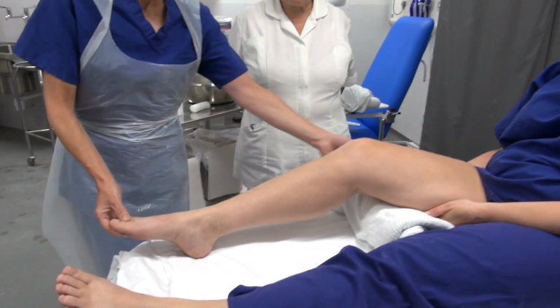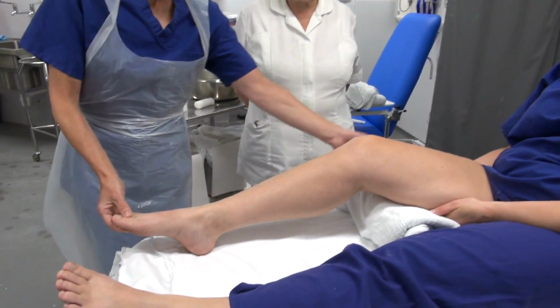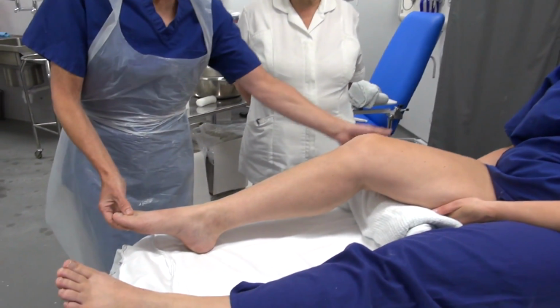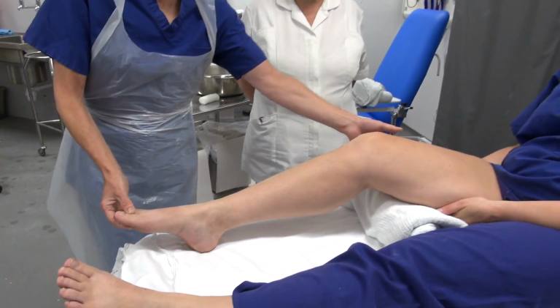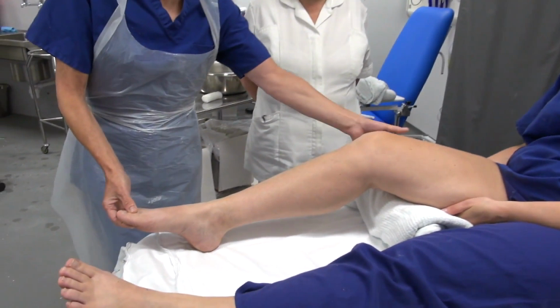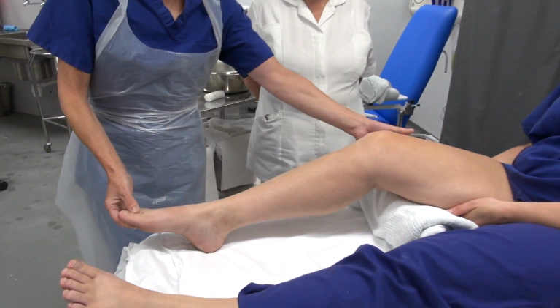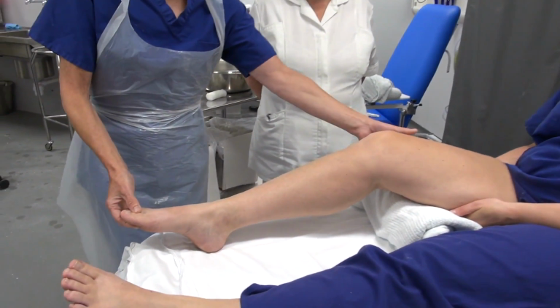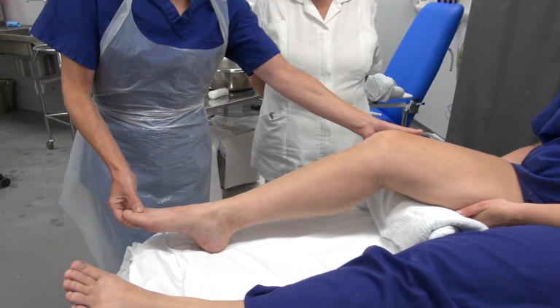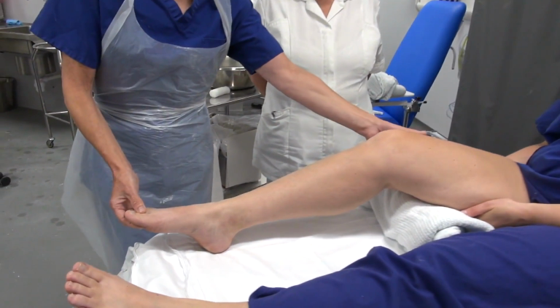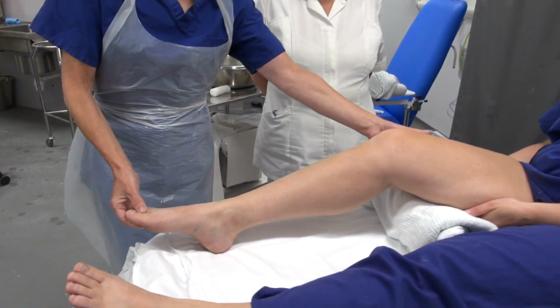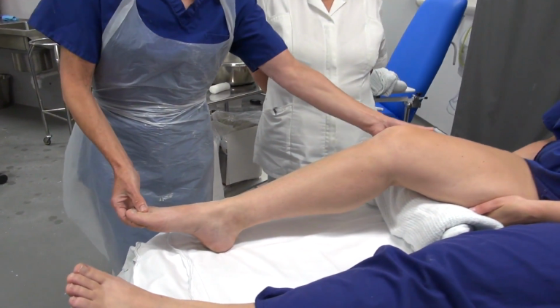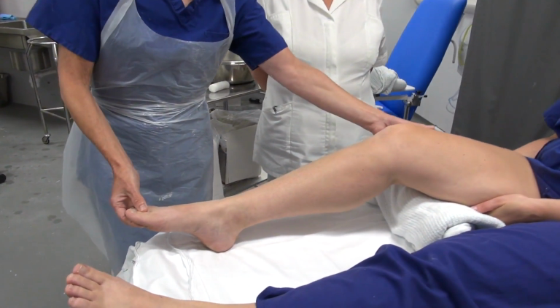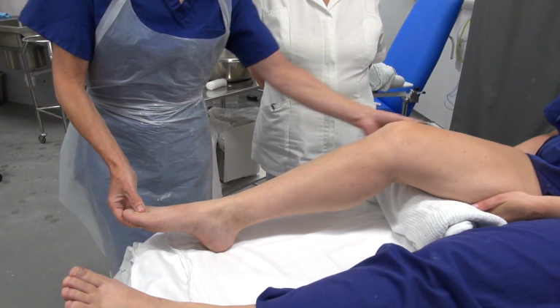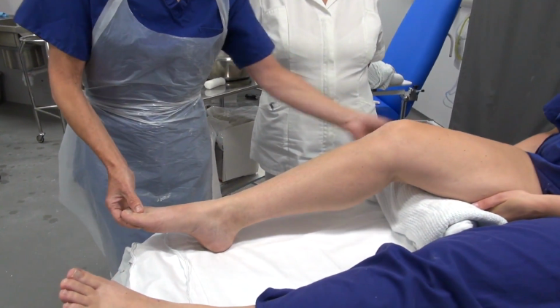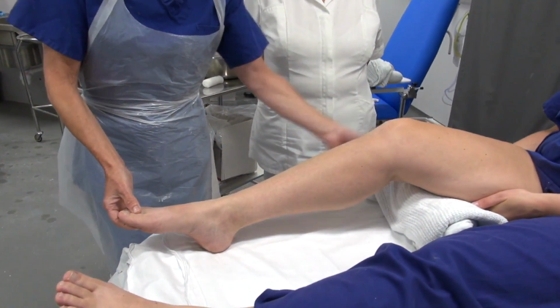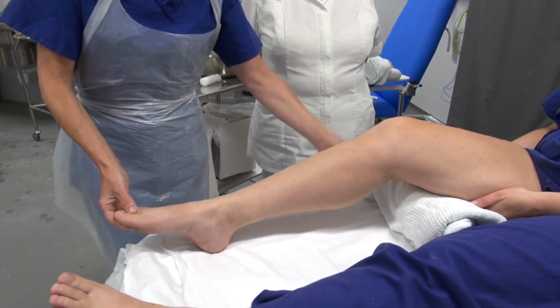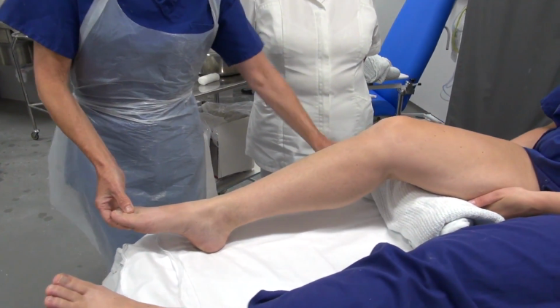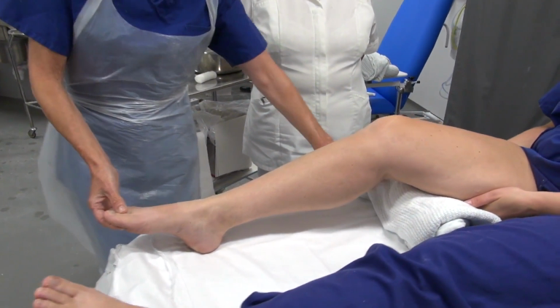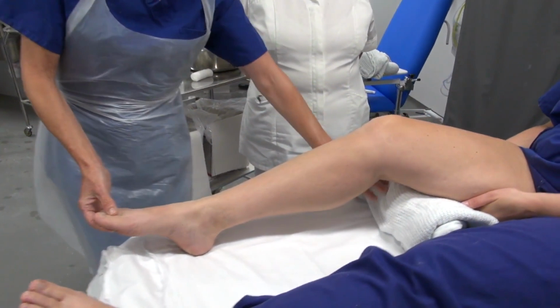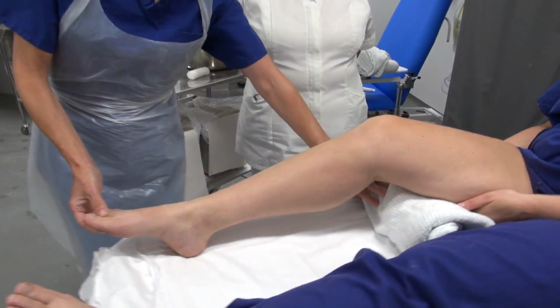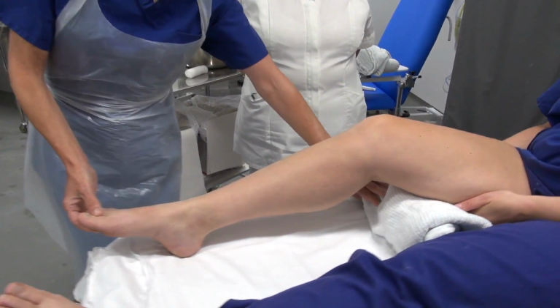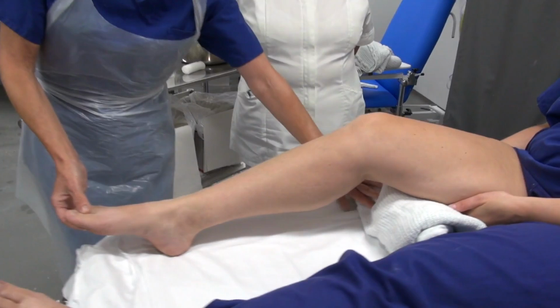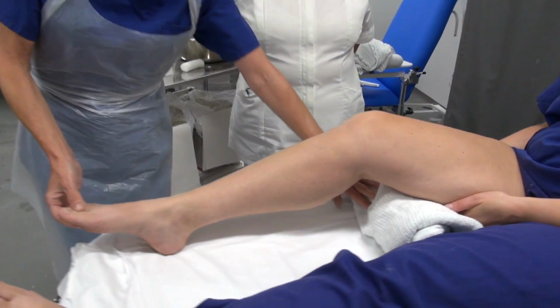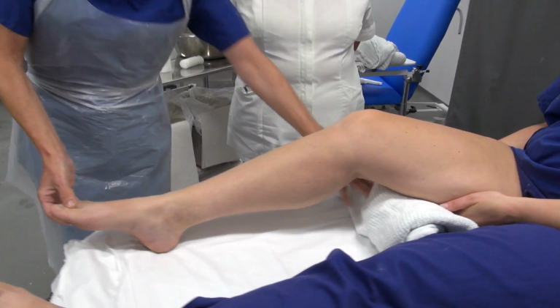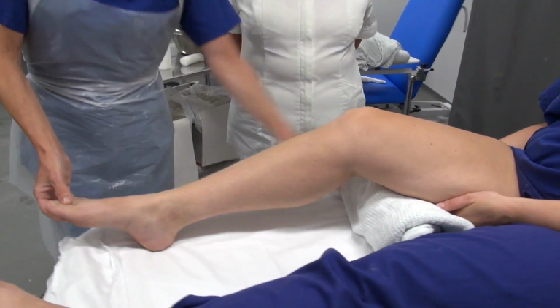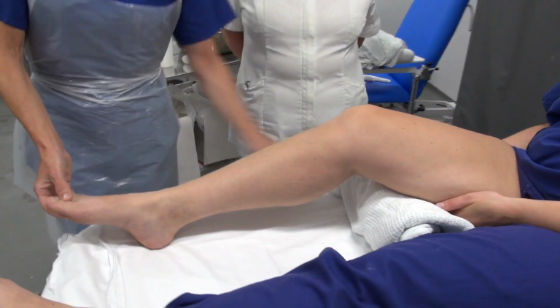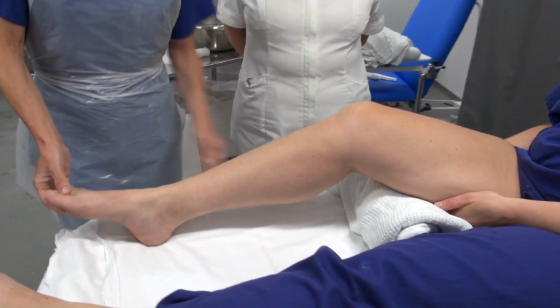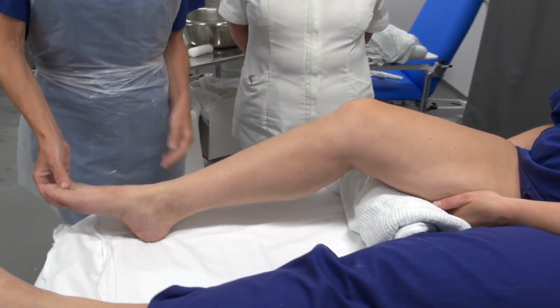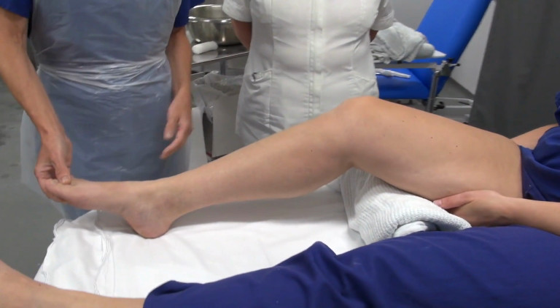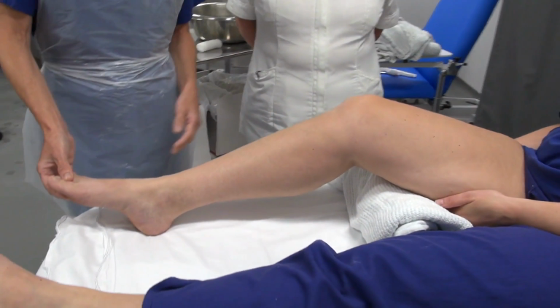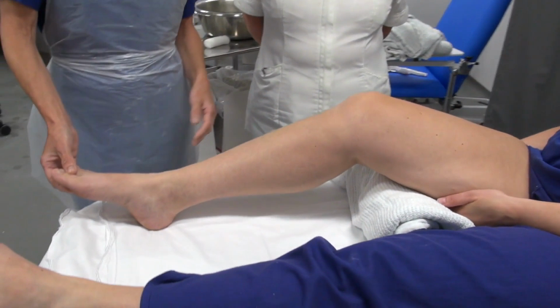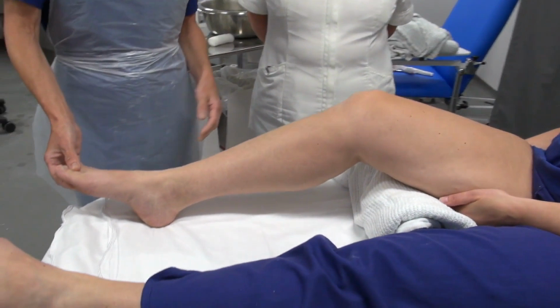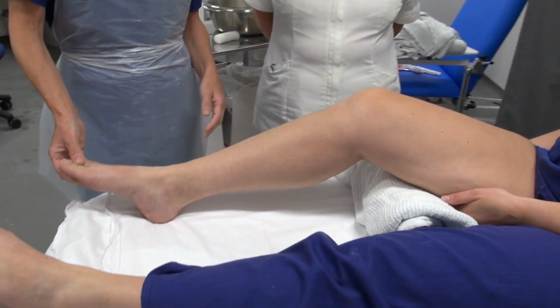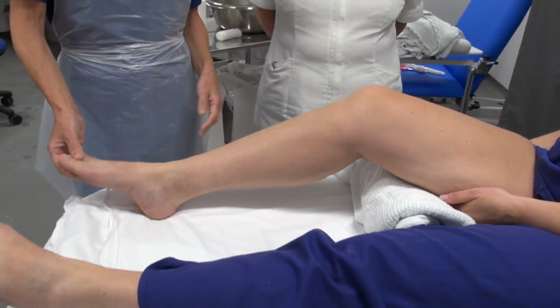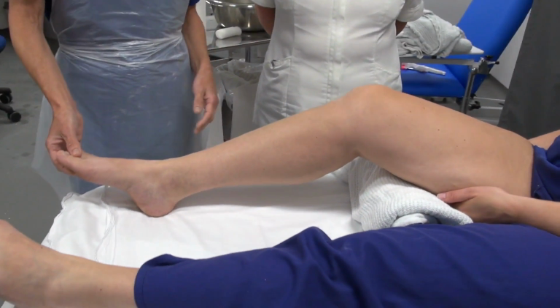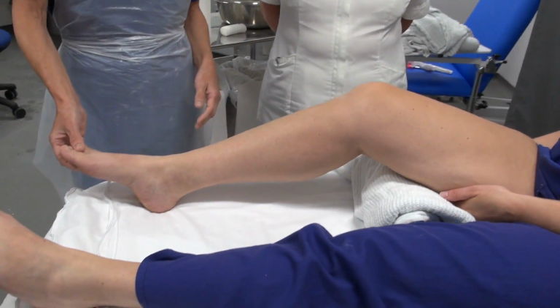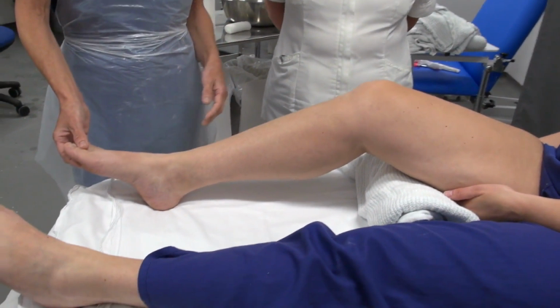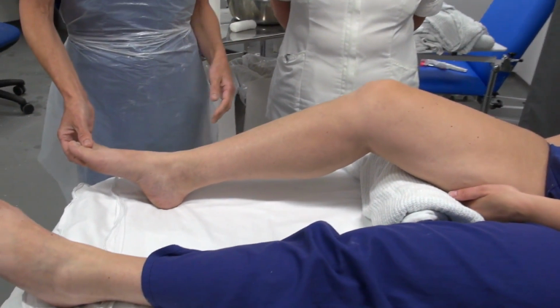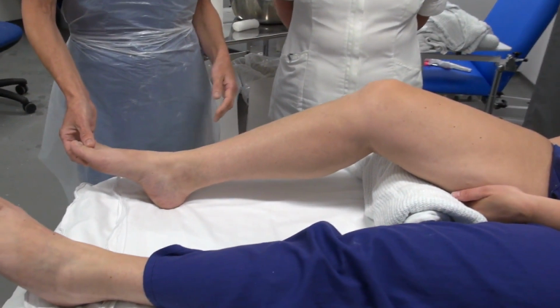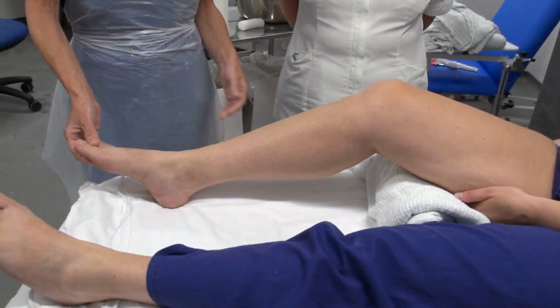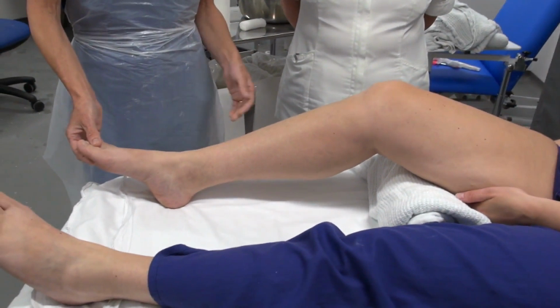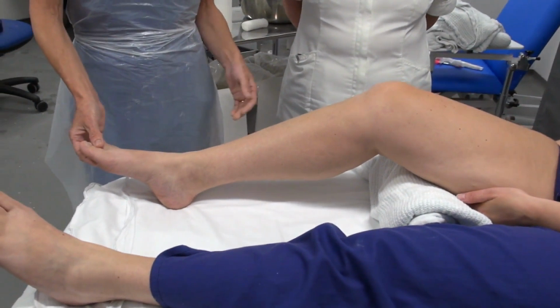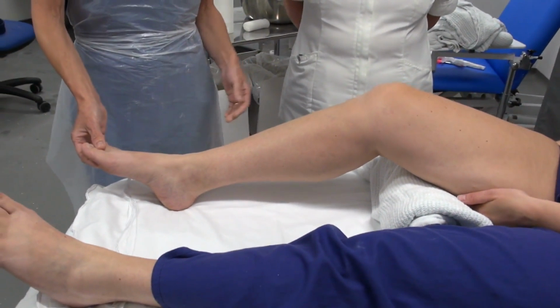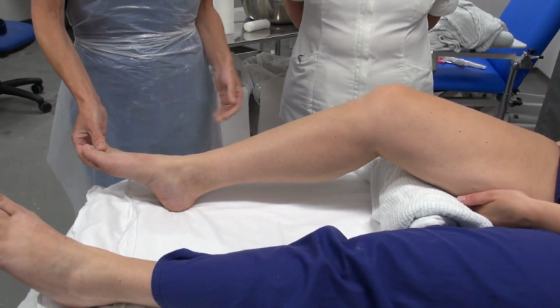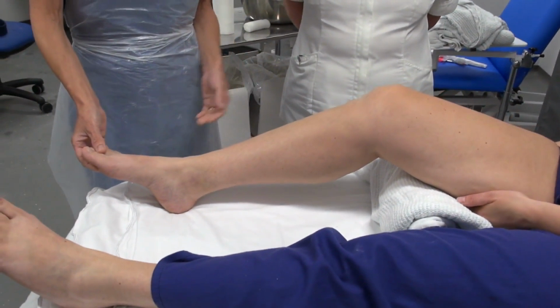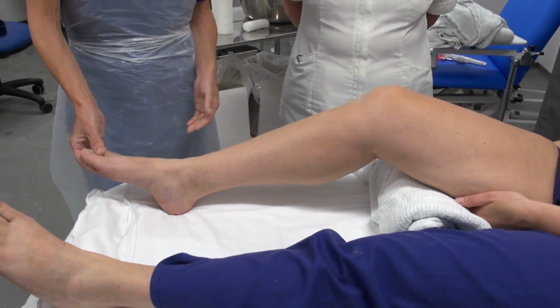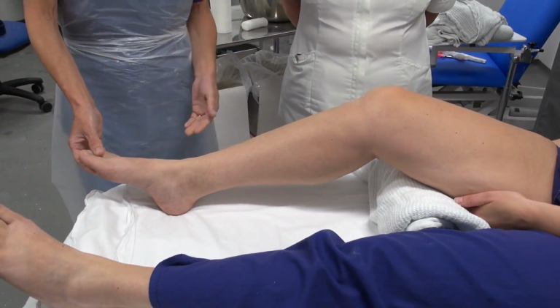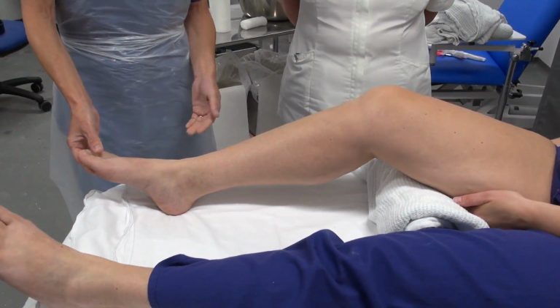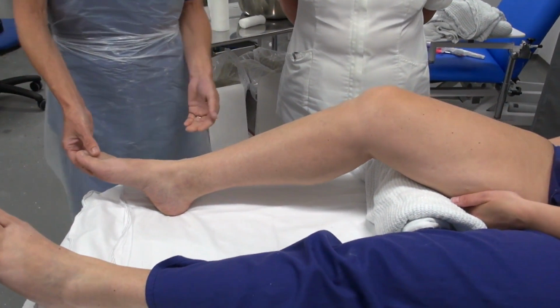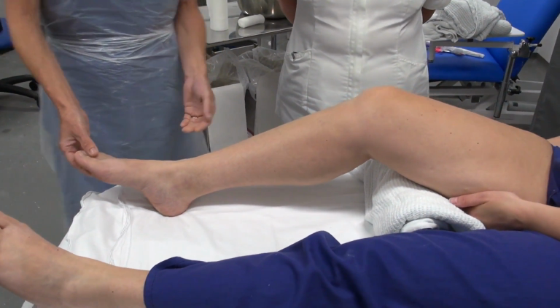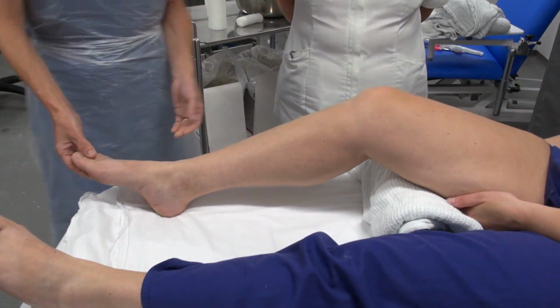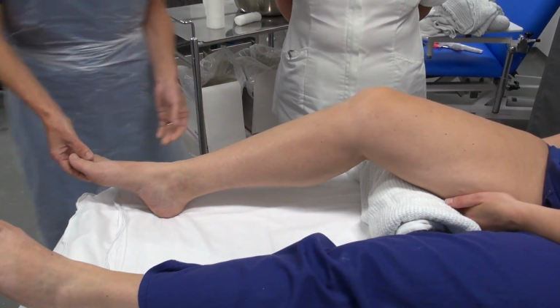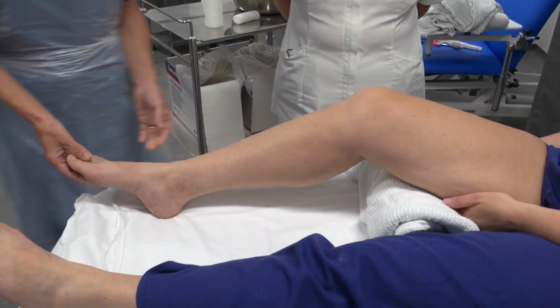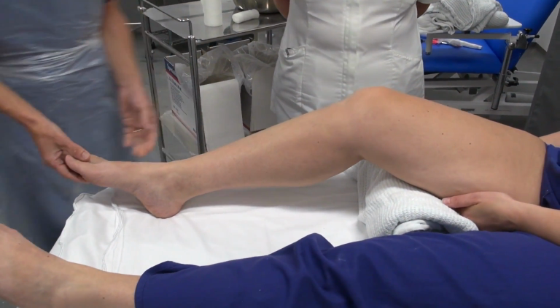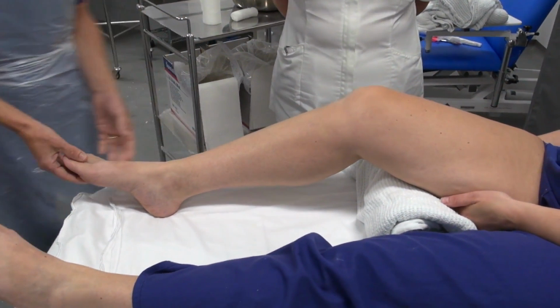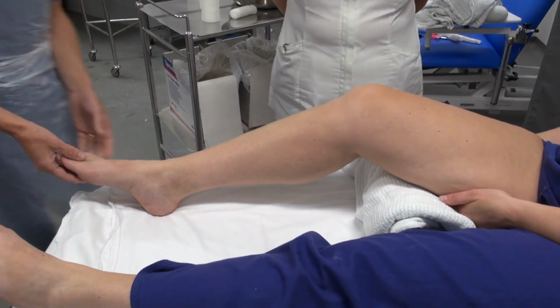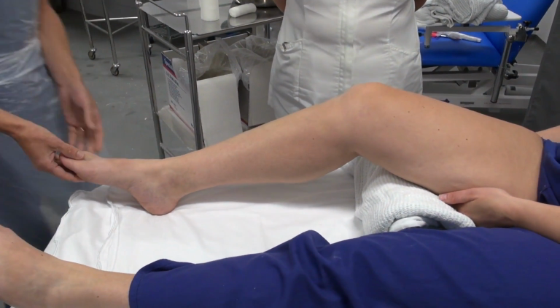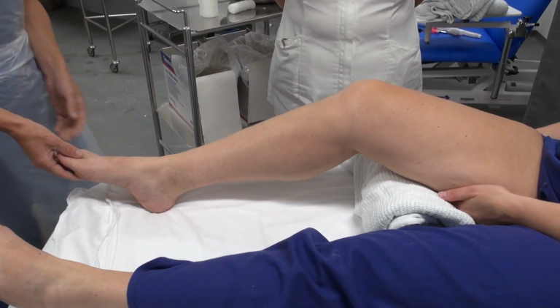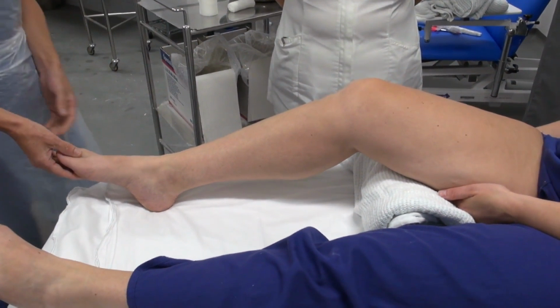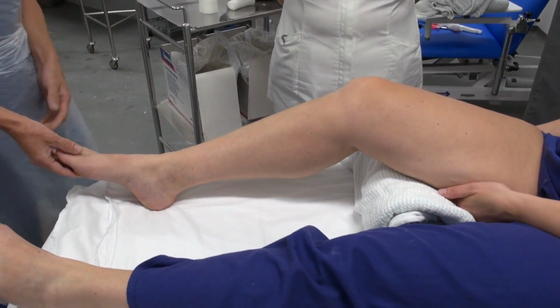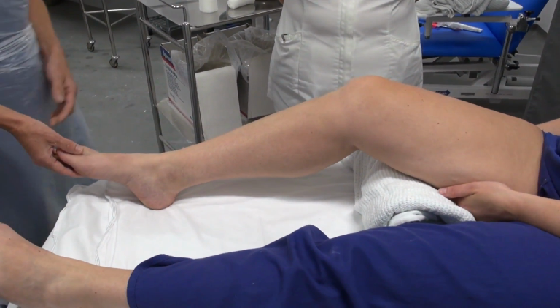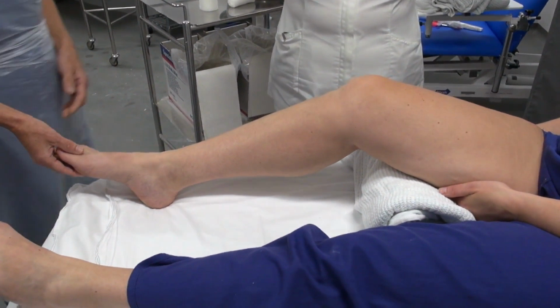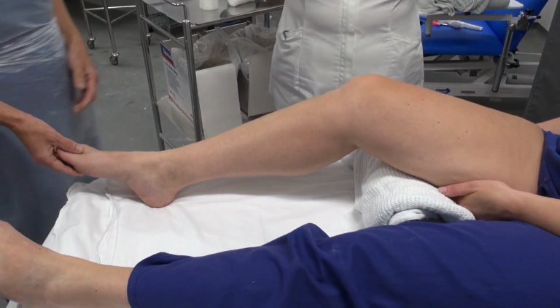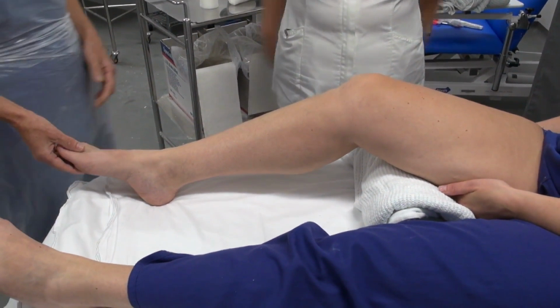Just to help Anne so she doesn't get a cramp in the leg, we'll just put a little bit of support under her knee, and I'll have to hold her foot in position.